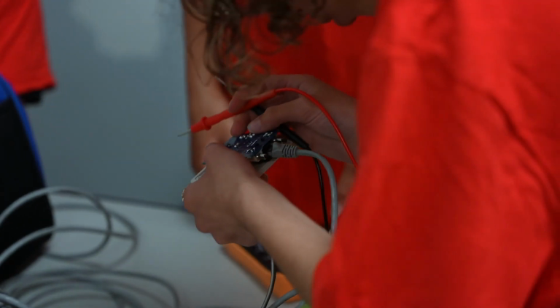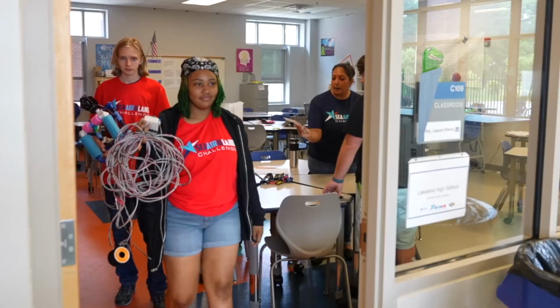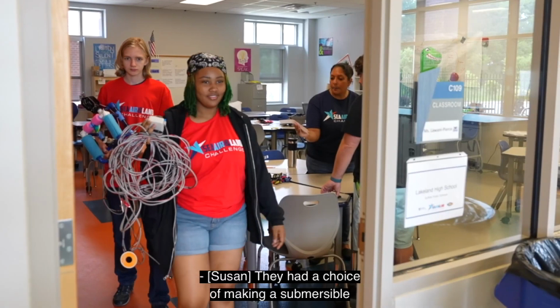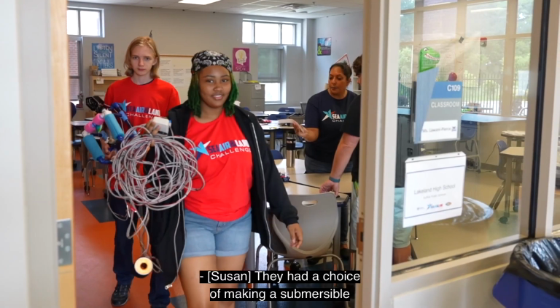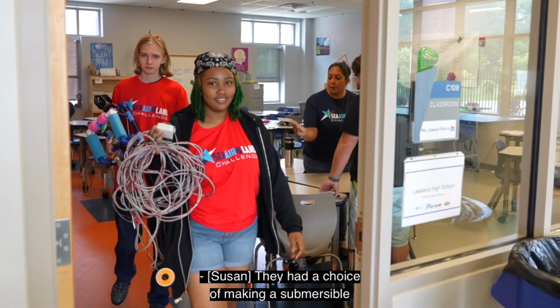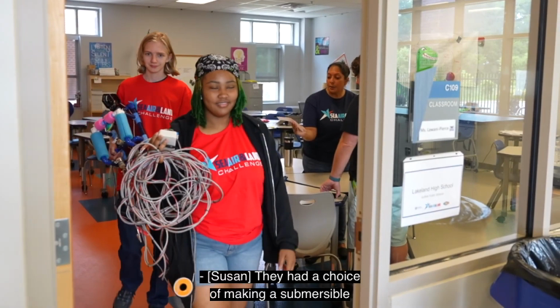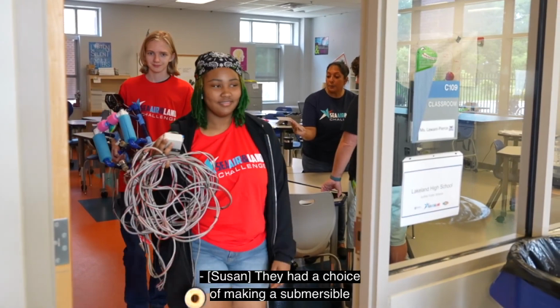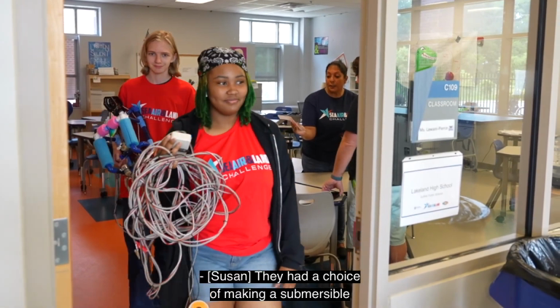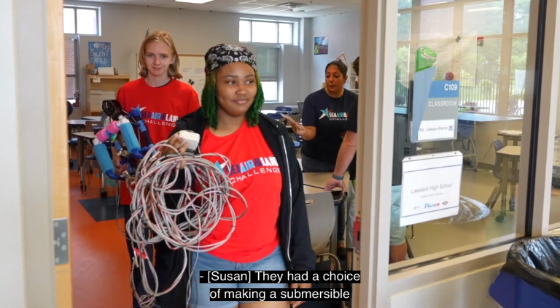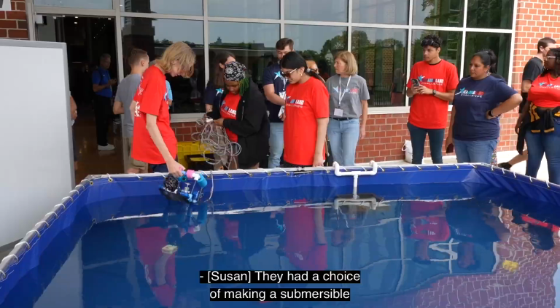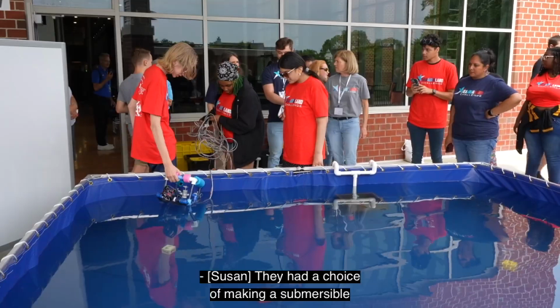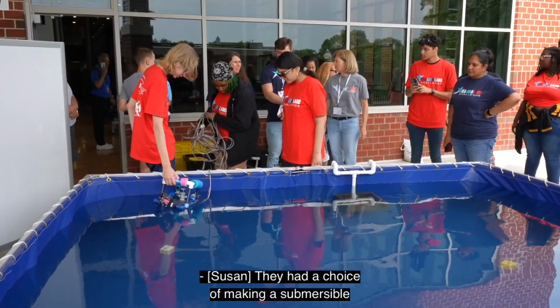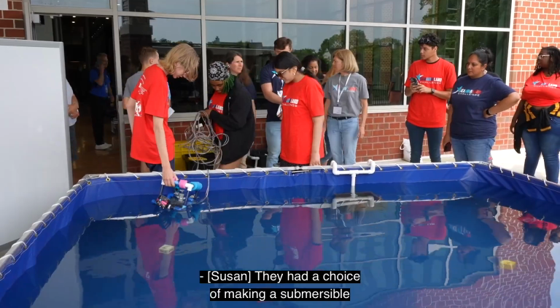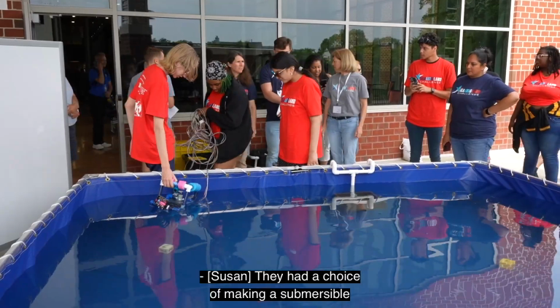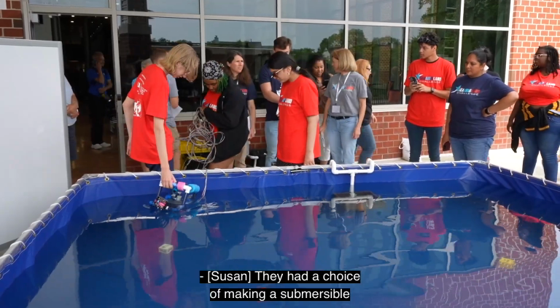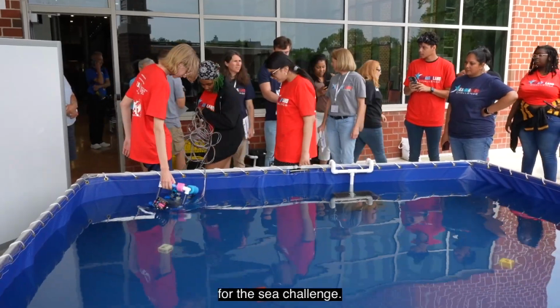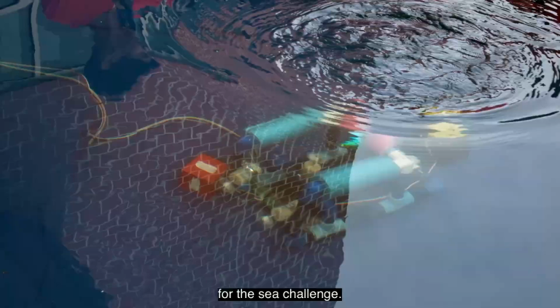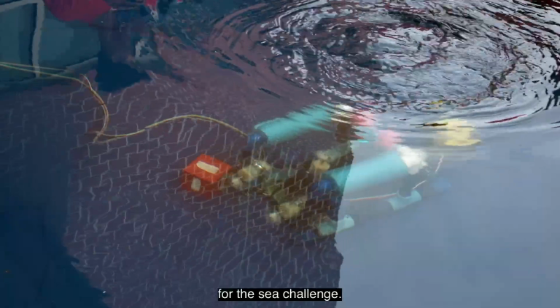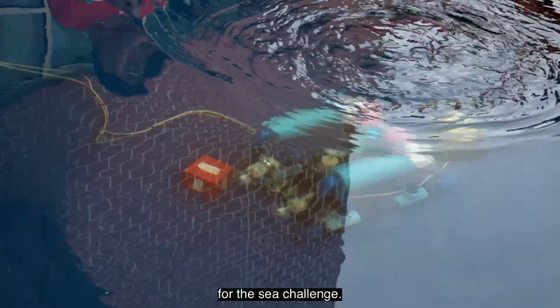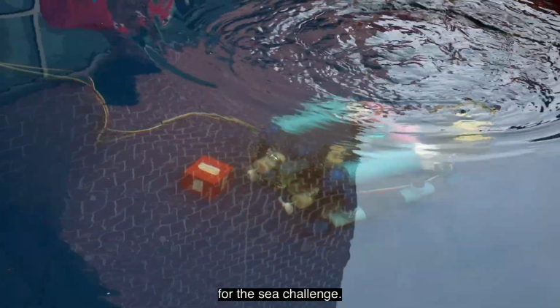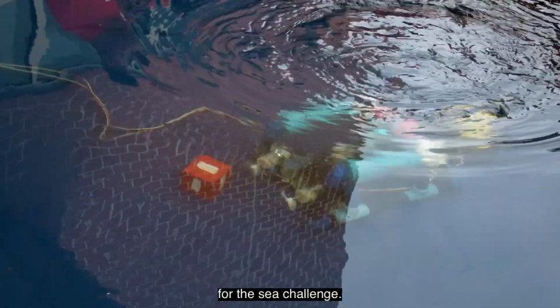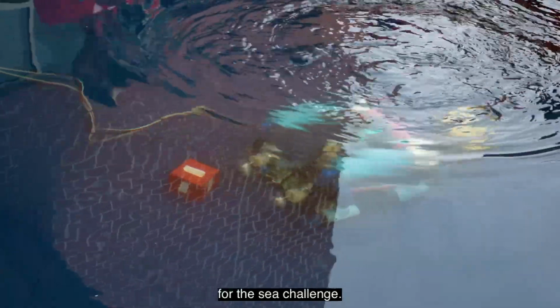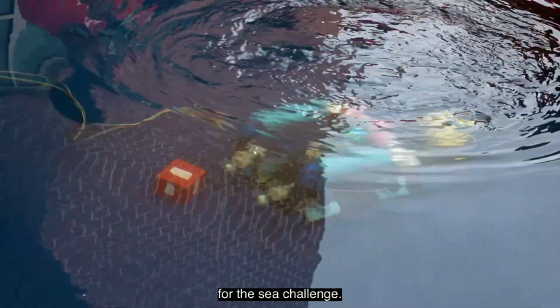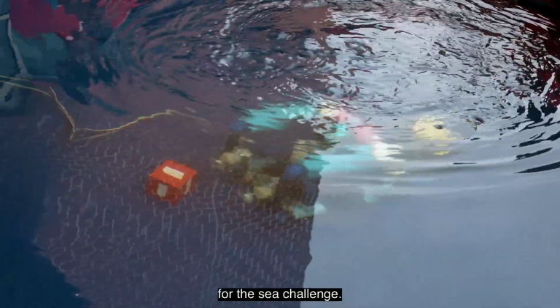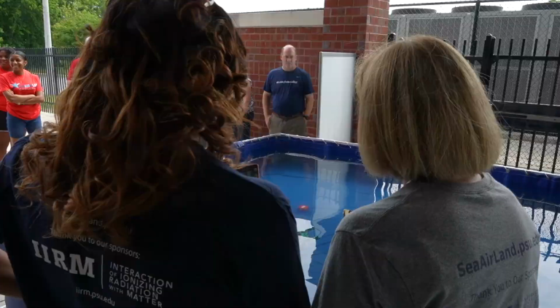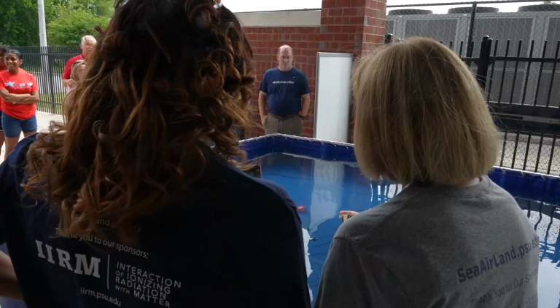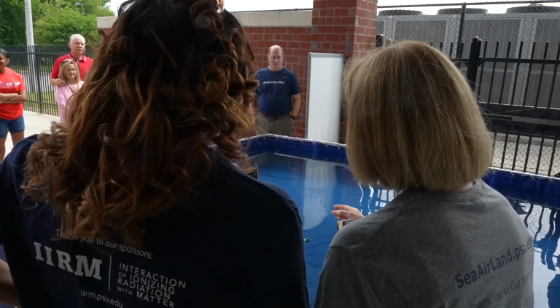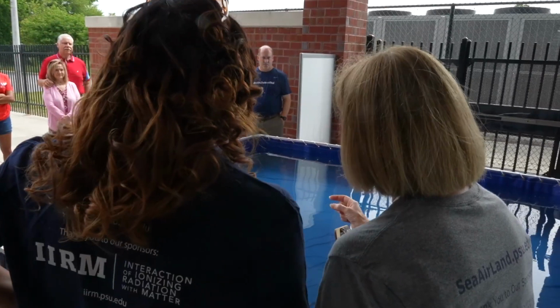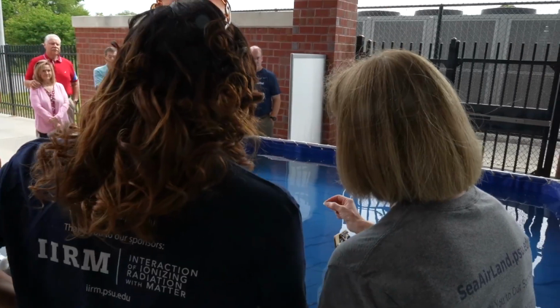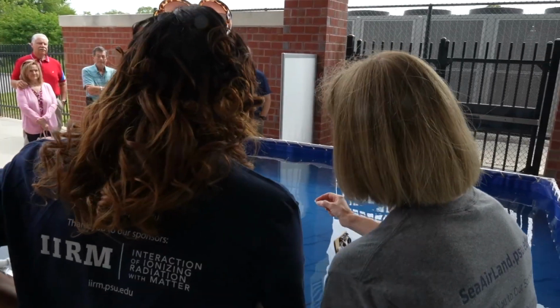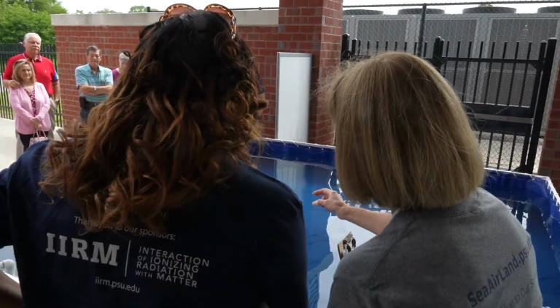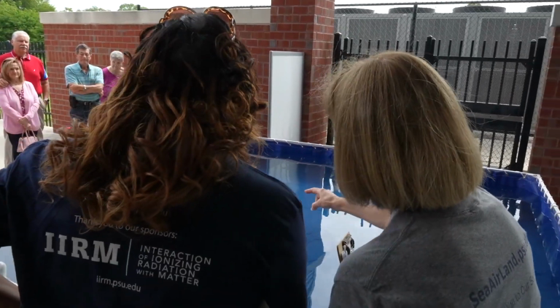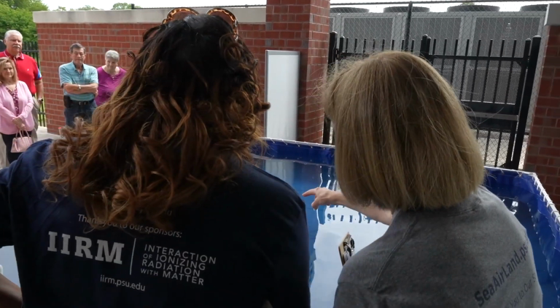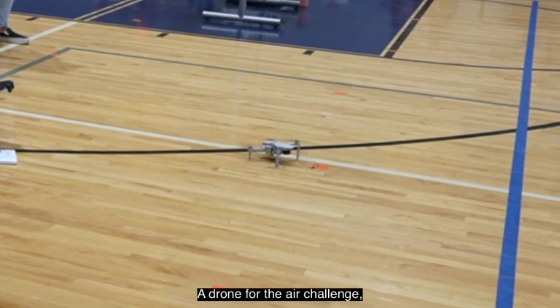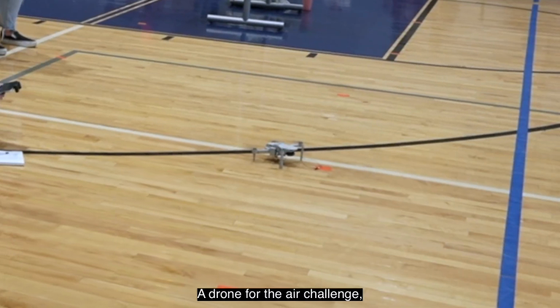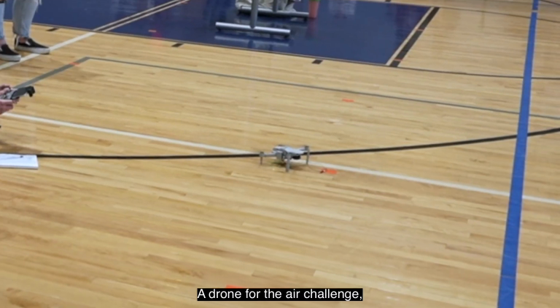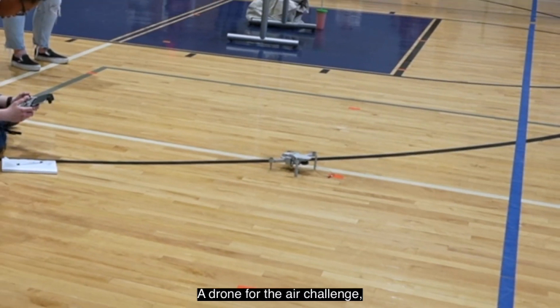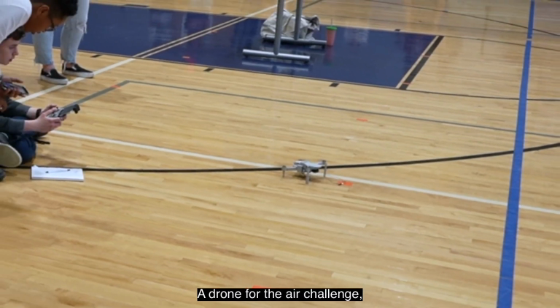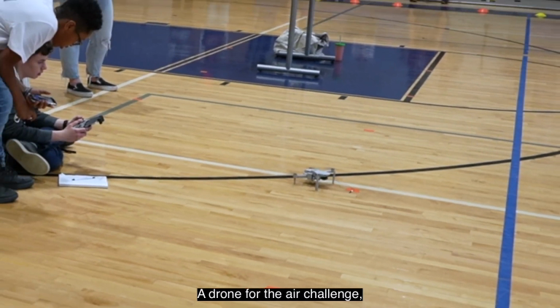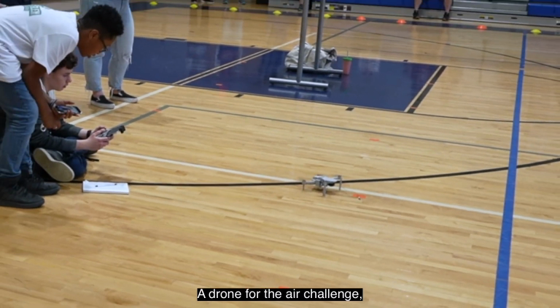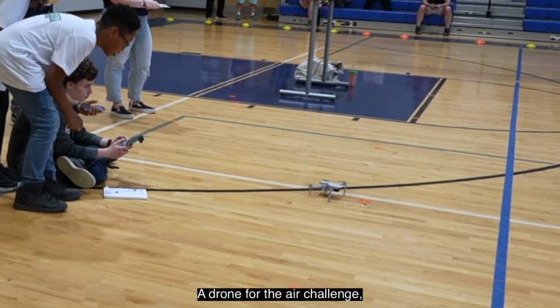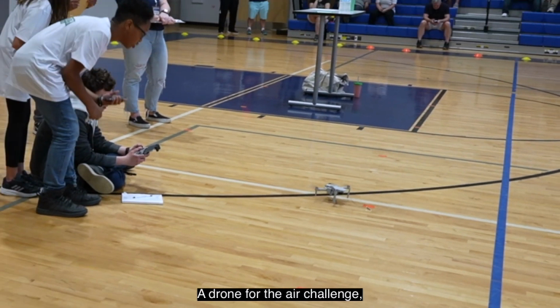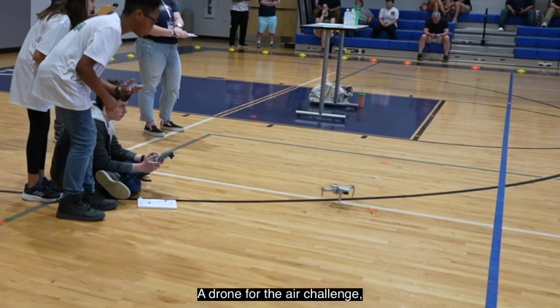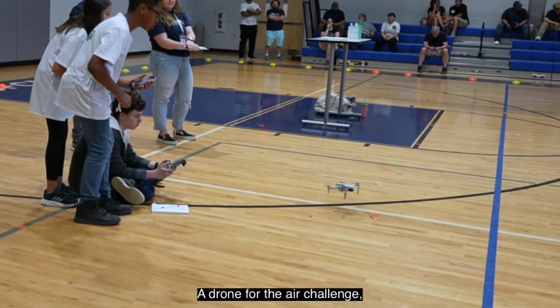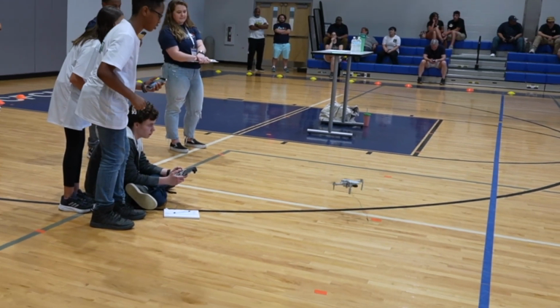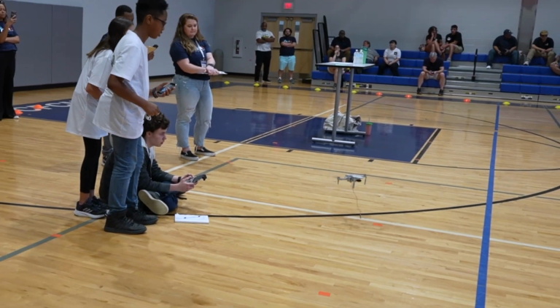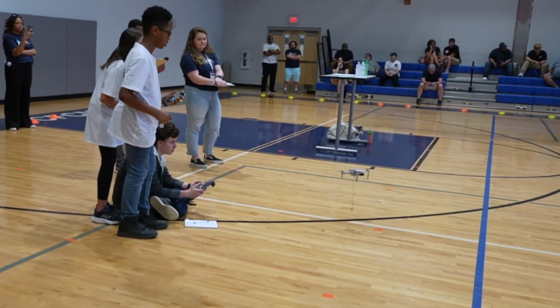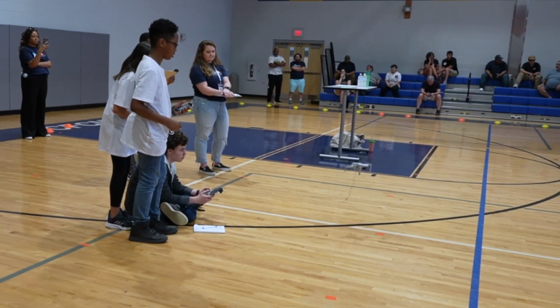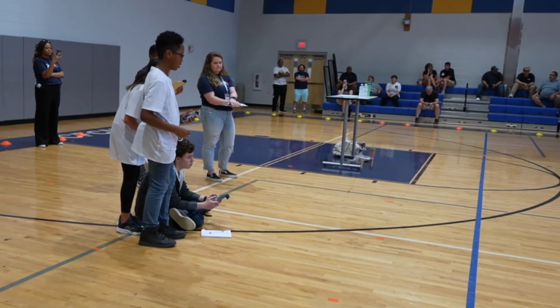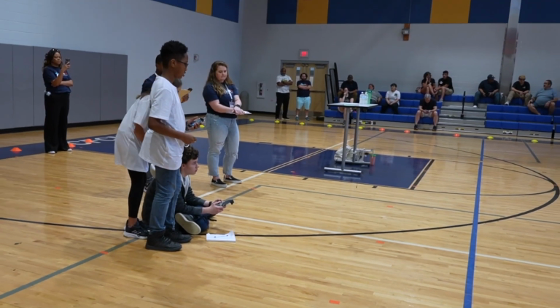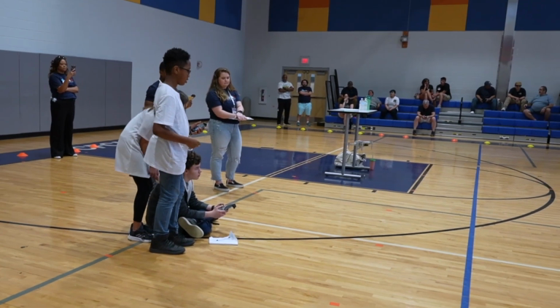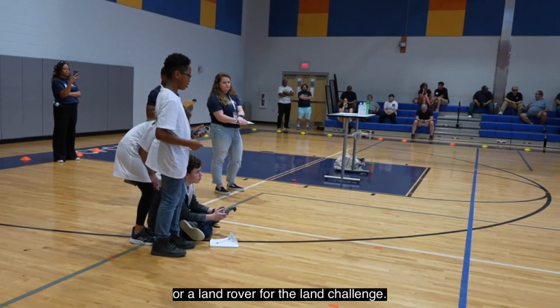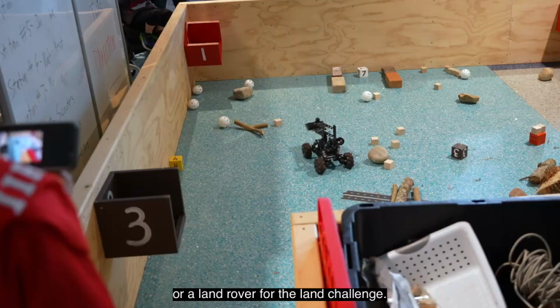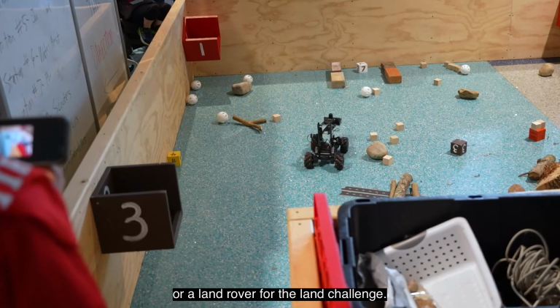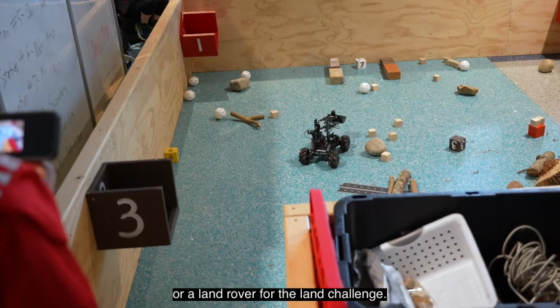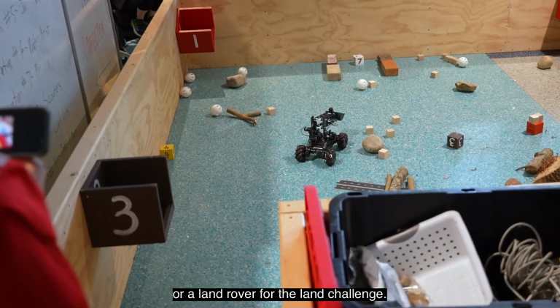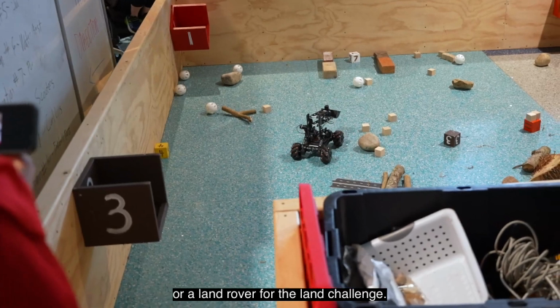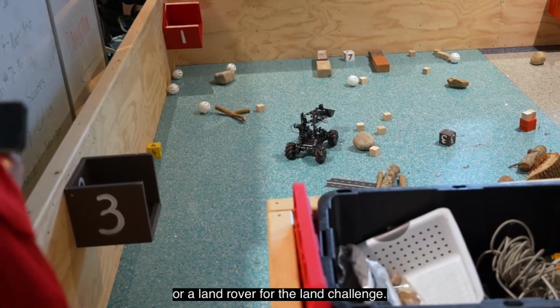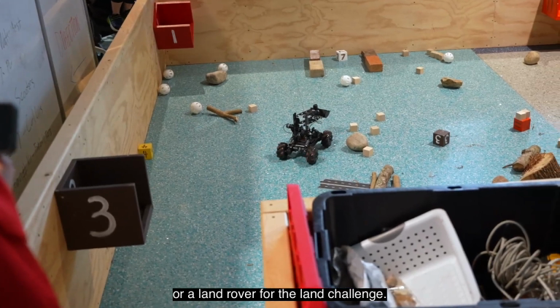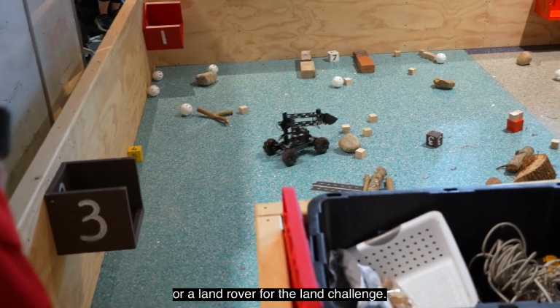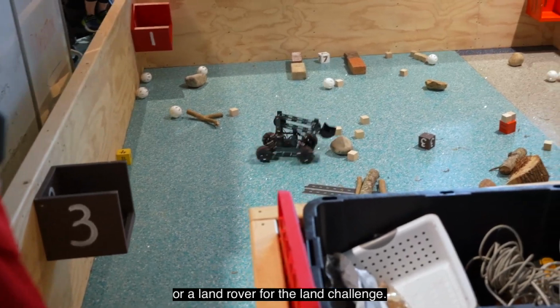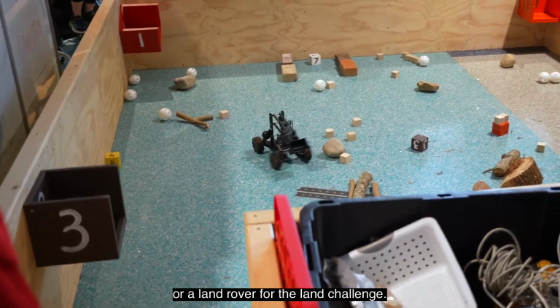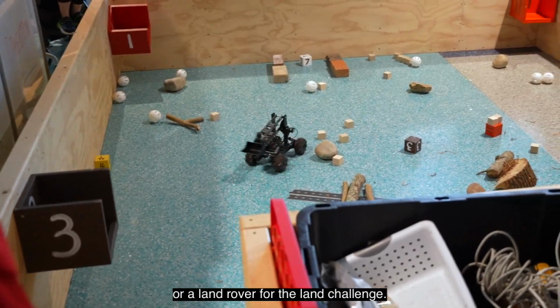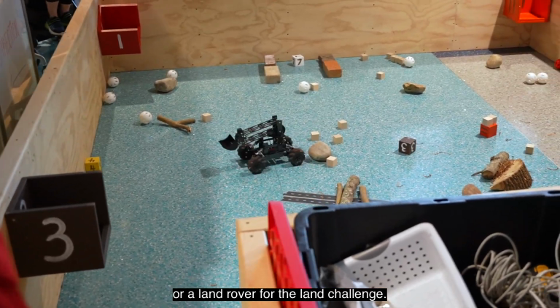They had a choice of making a submersible for the sea challenge, a drone for the air challenge, or a land rover for the land challenge.